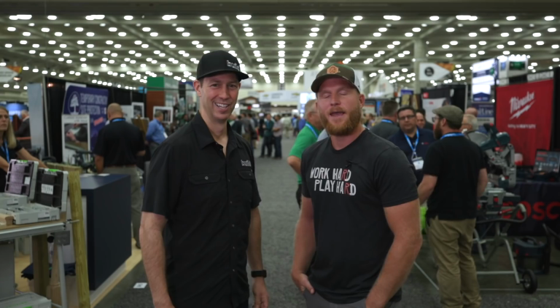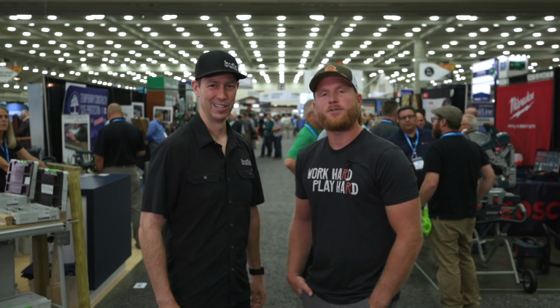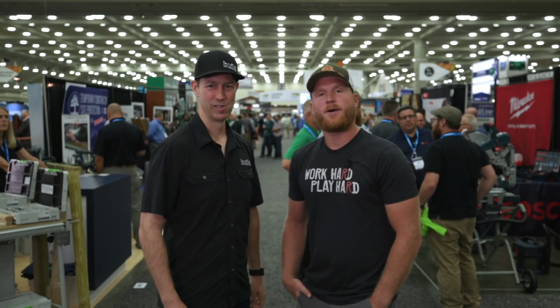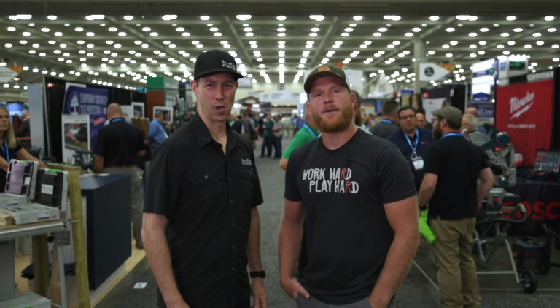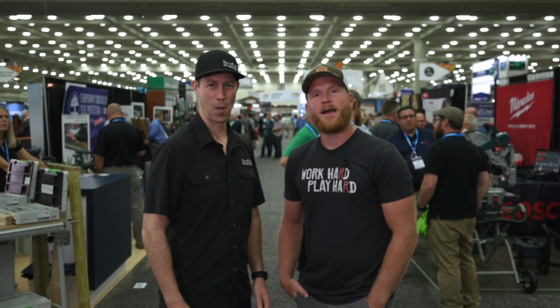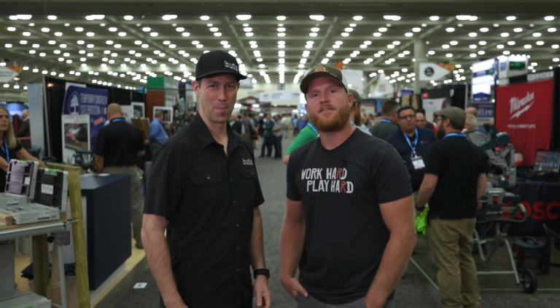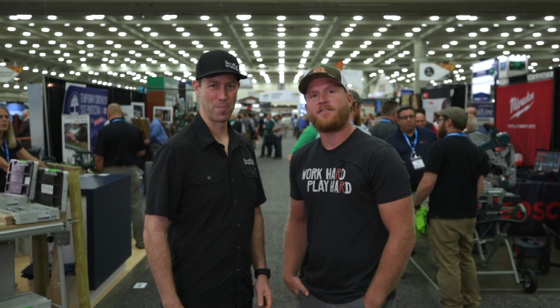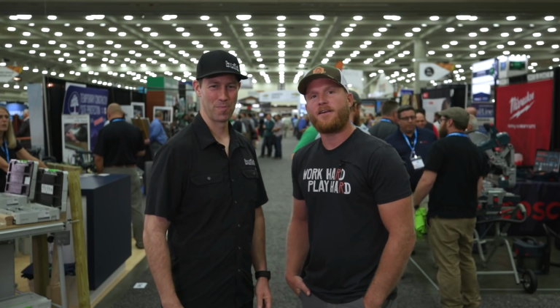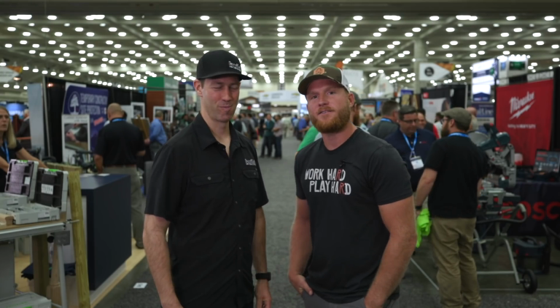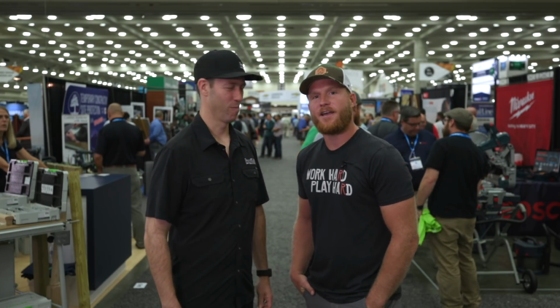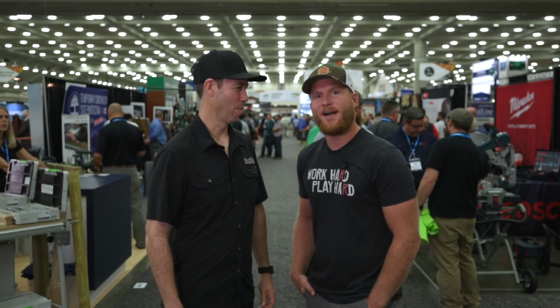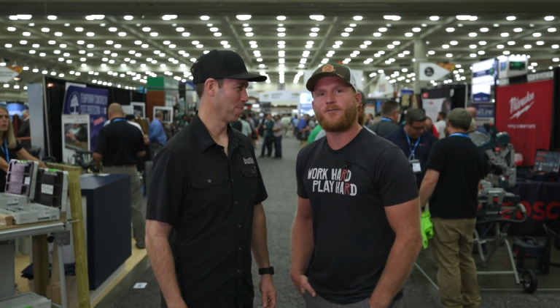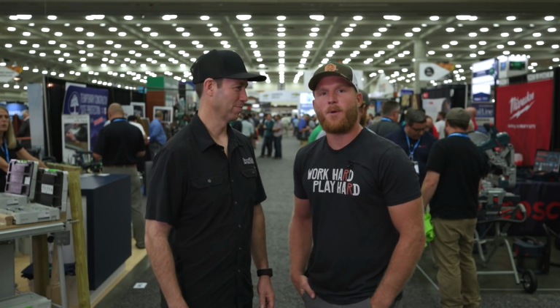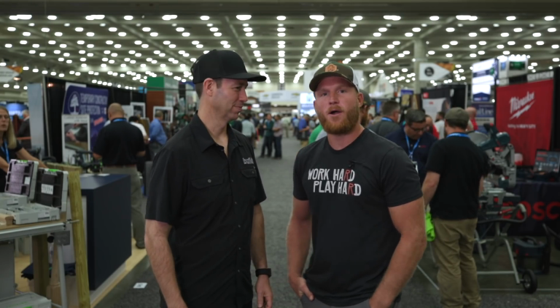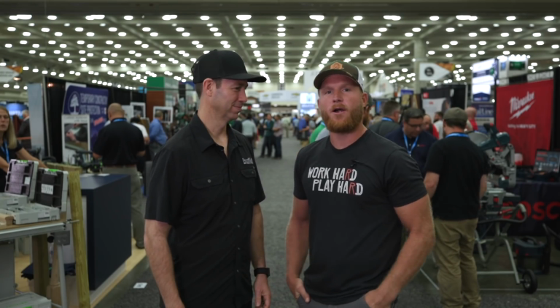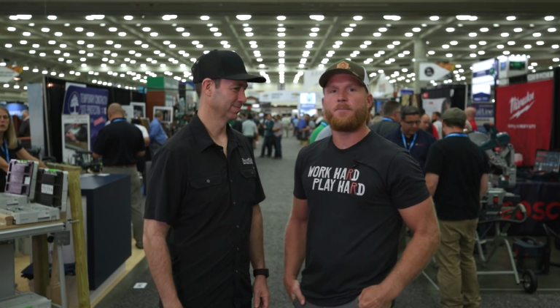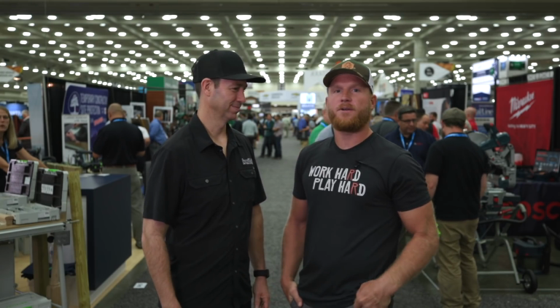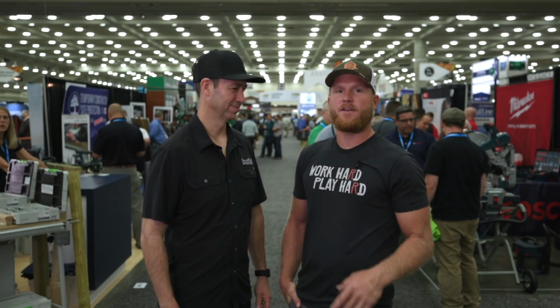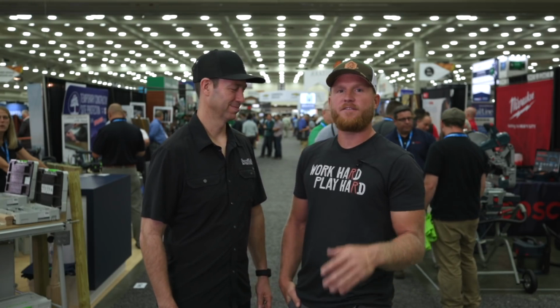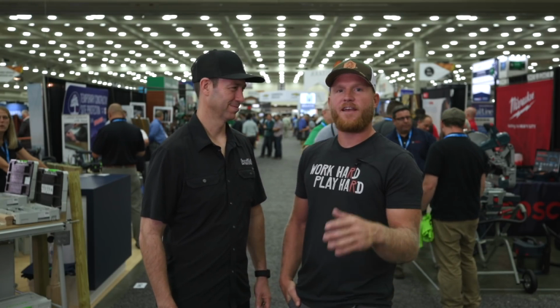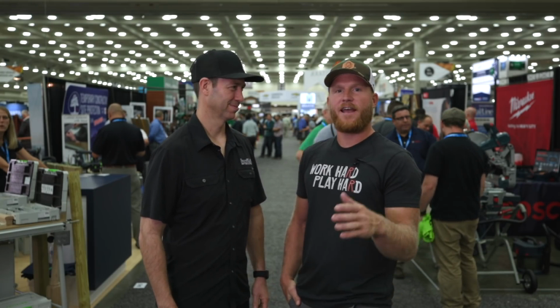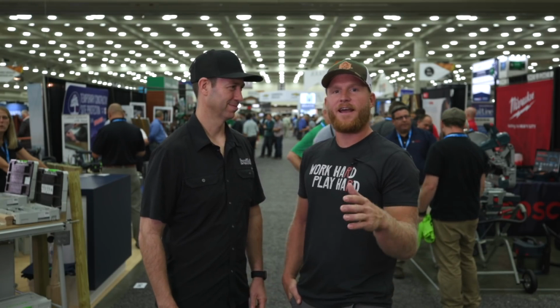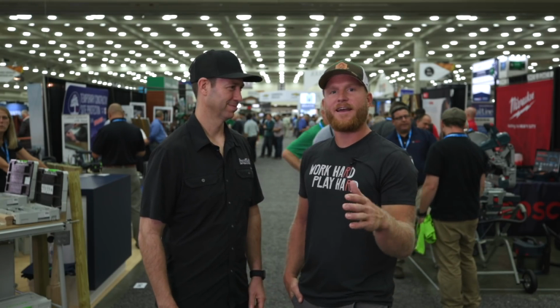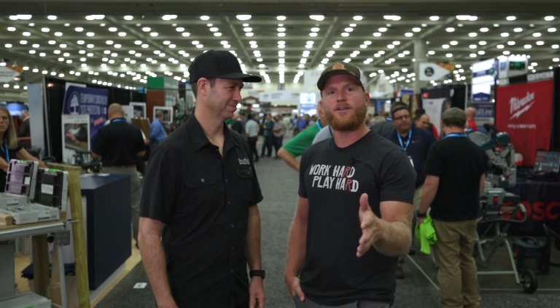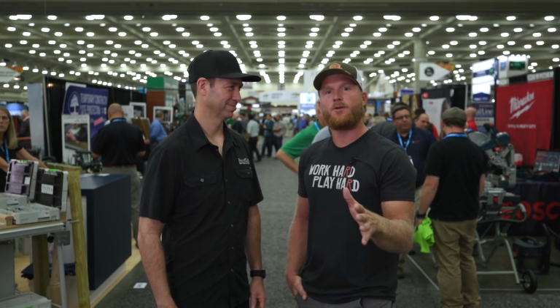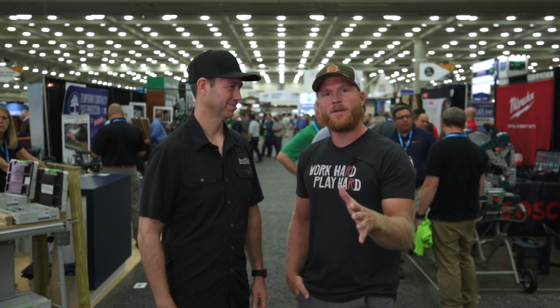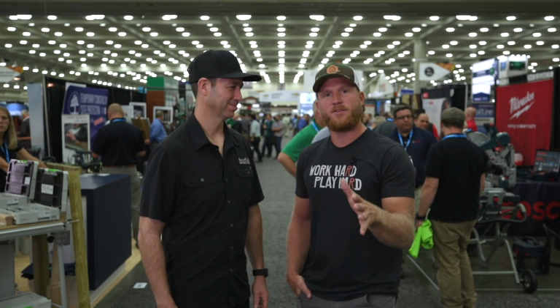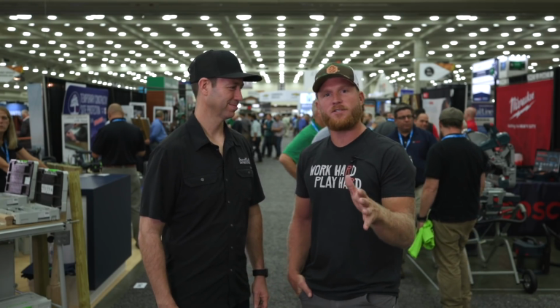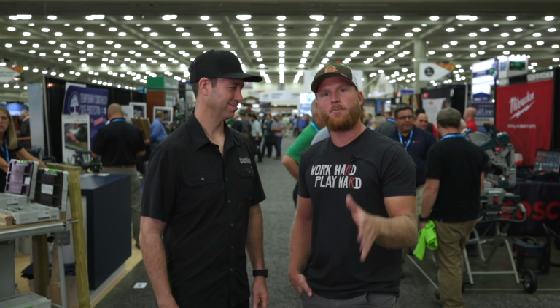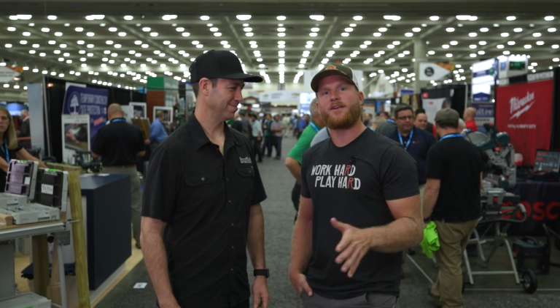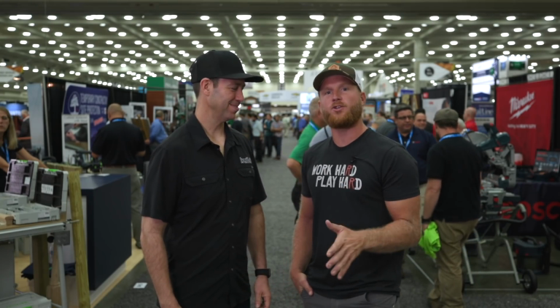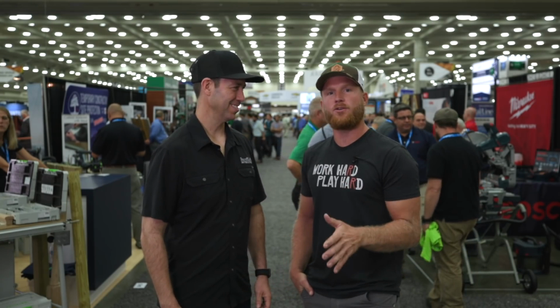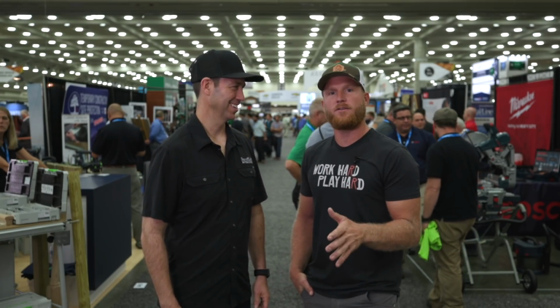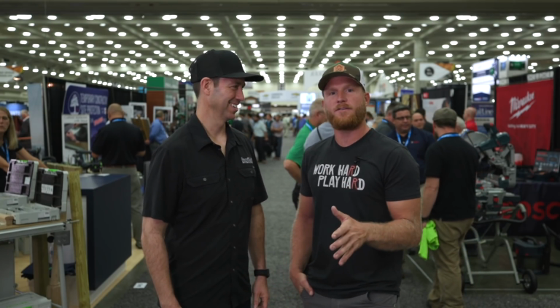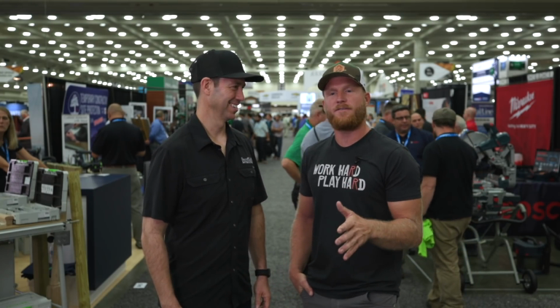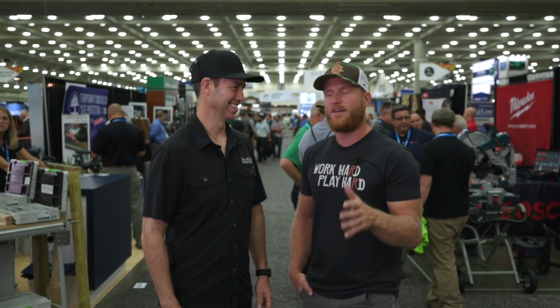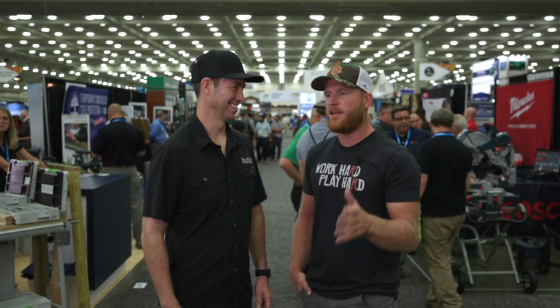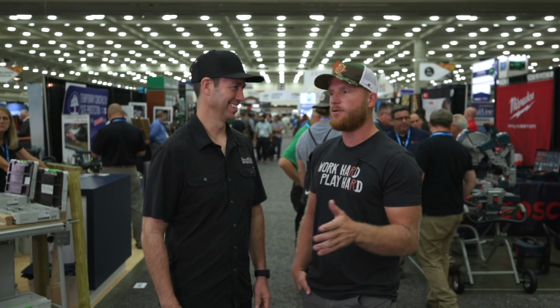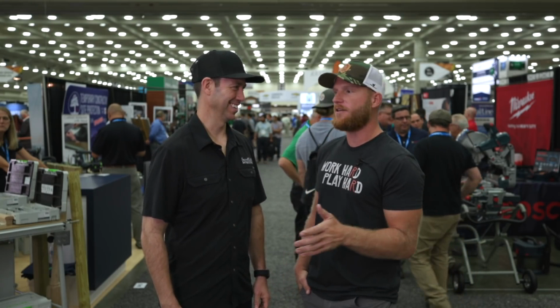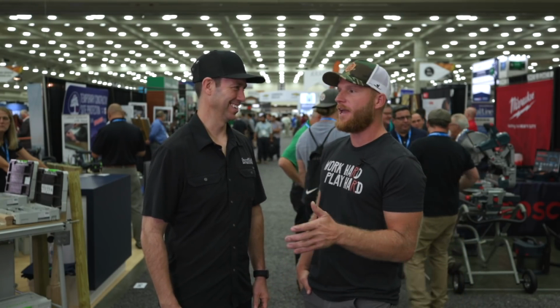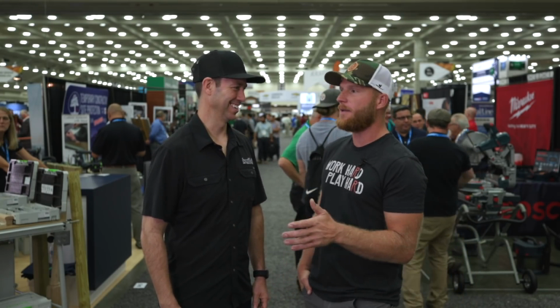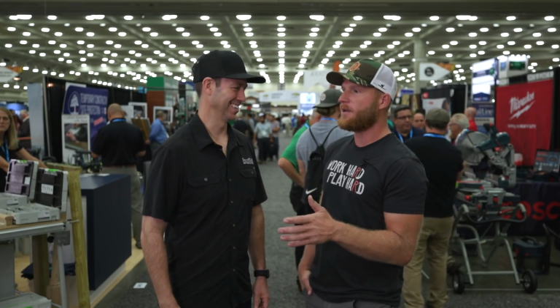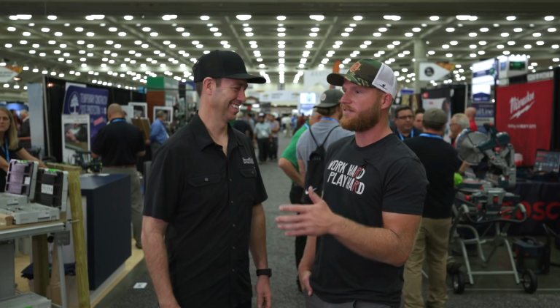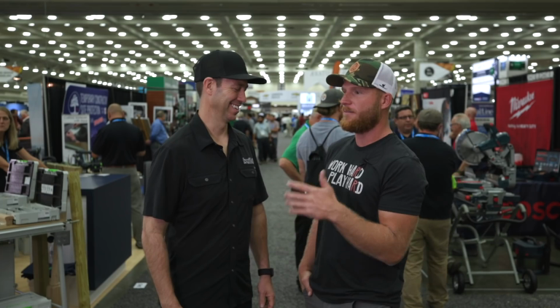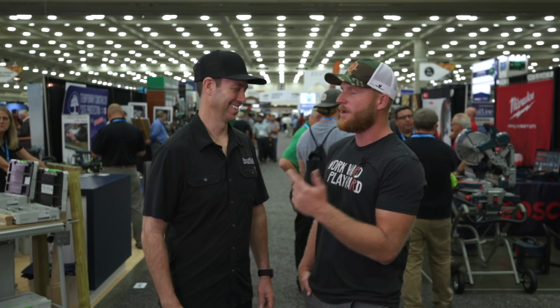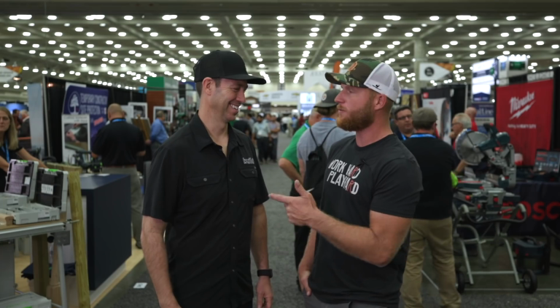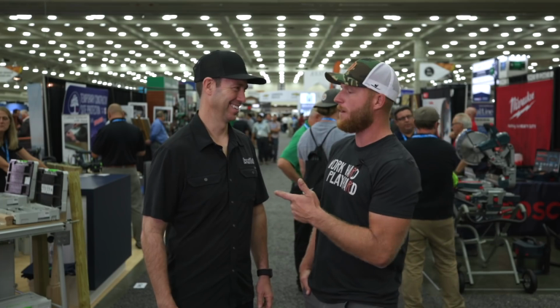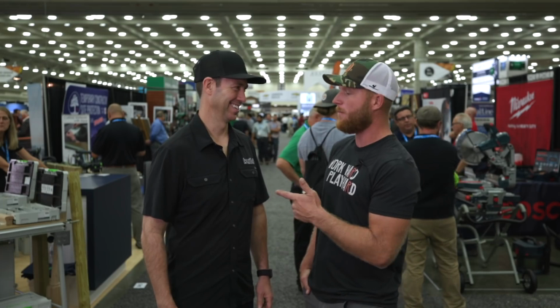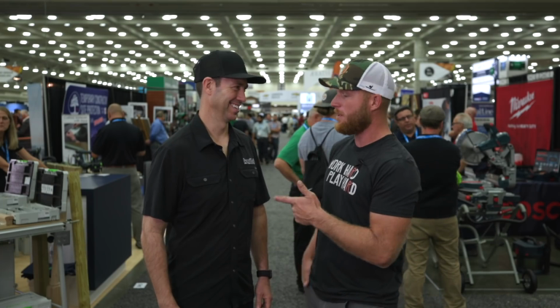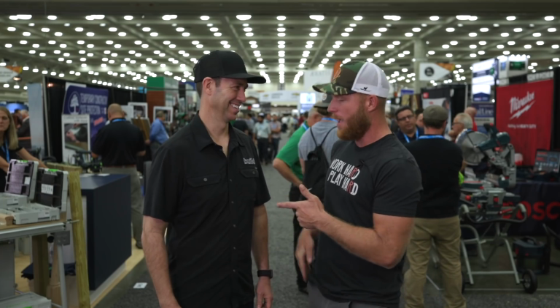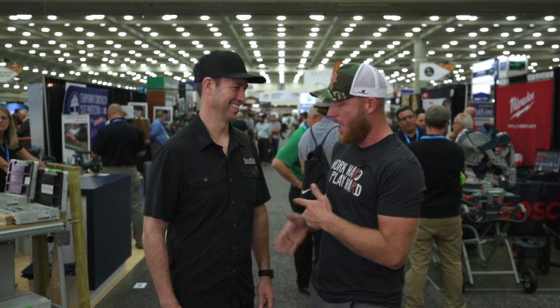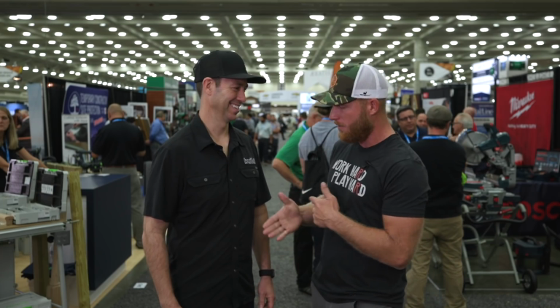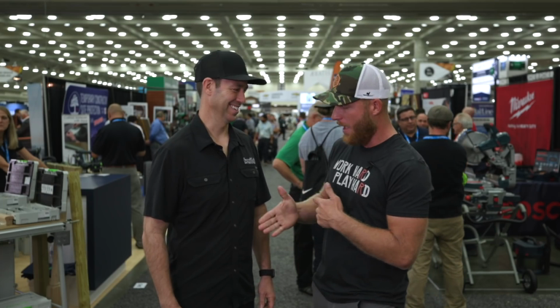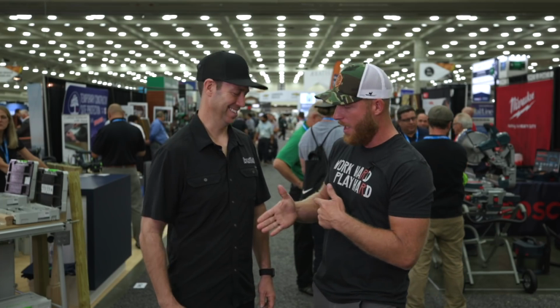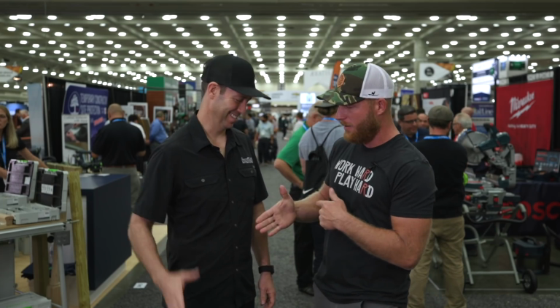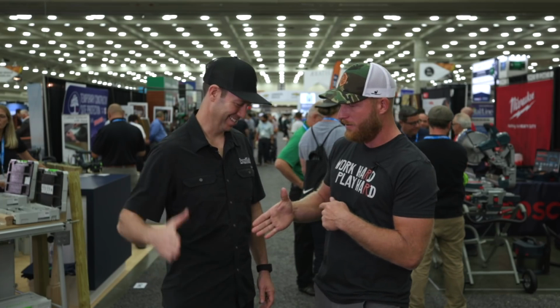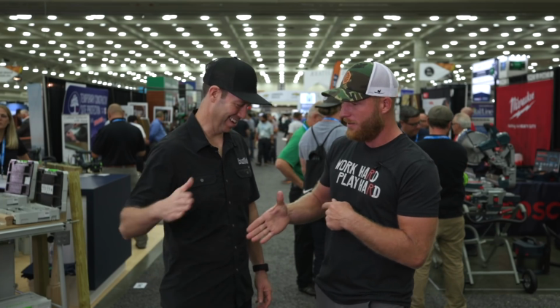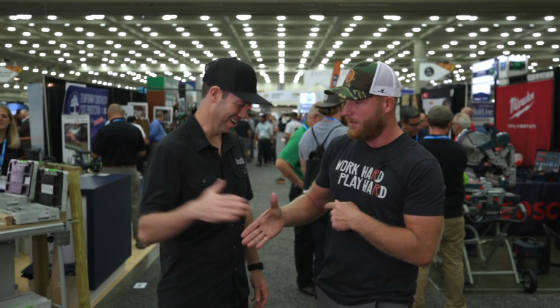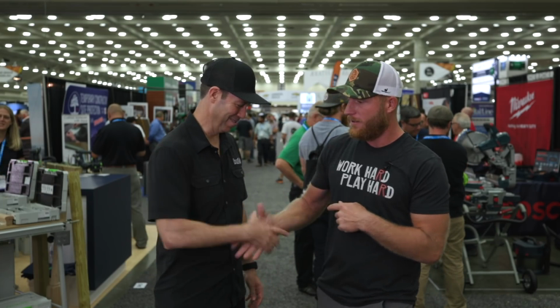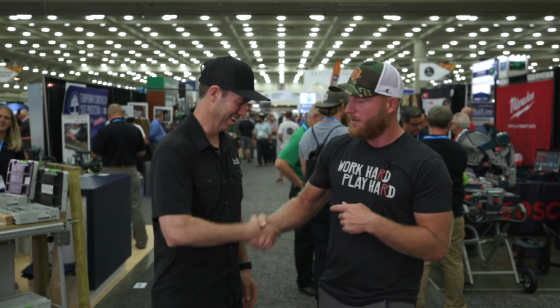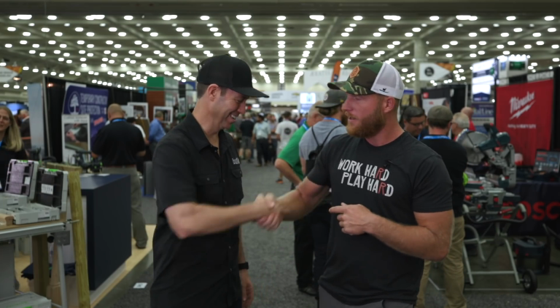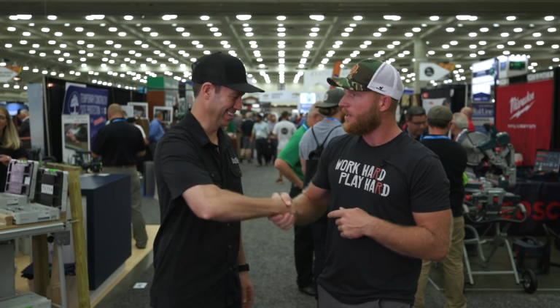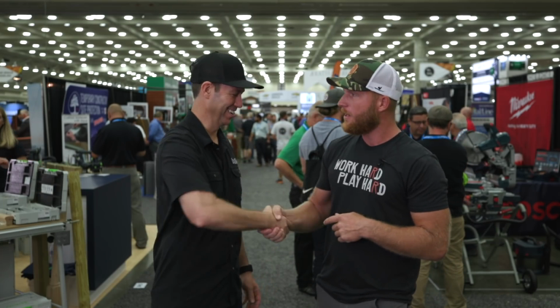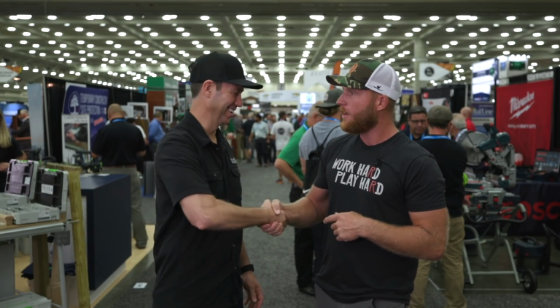Hey, what's up guys, it's Kyle from RR Buildings and I got a little bit of a special video today because I'm here with my buddy Matt. Matt? Kyle, man, how's it going?